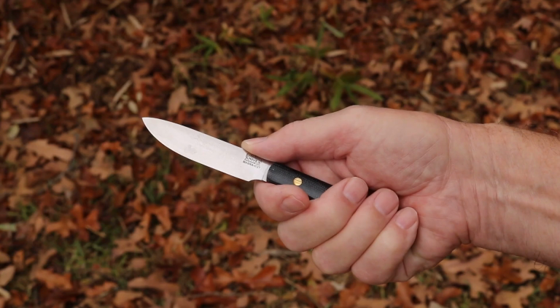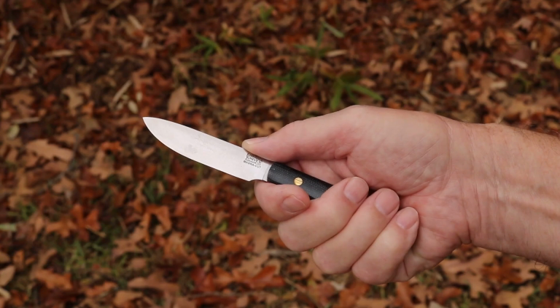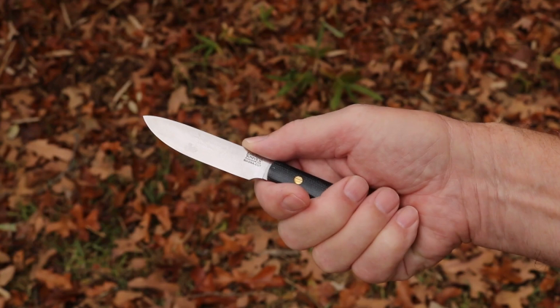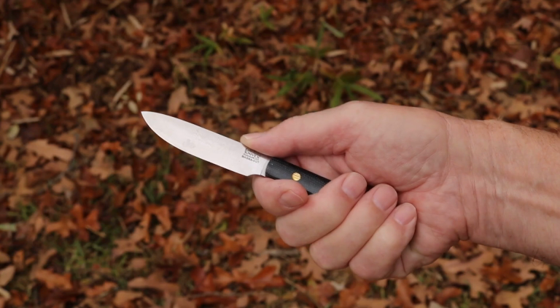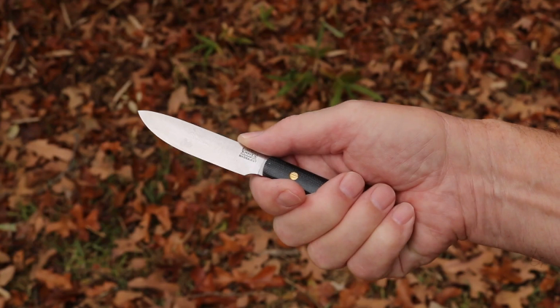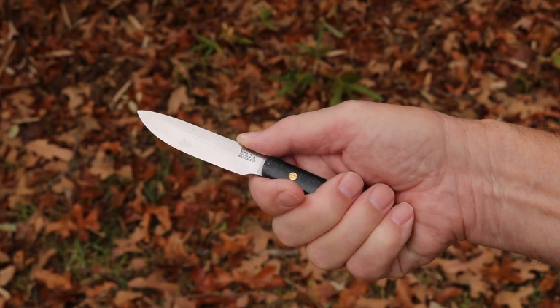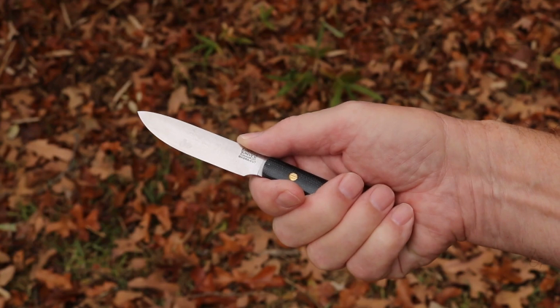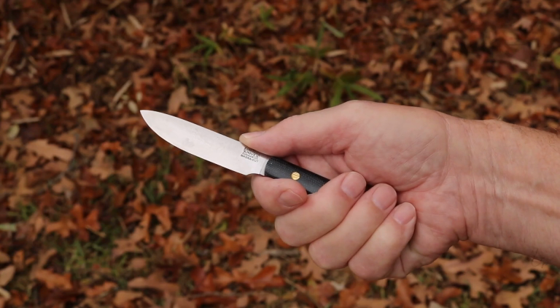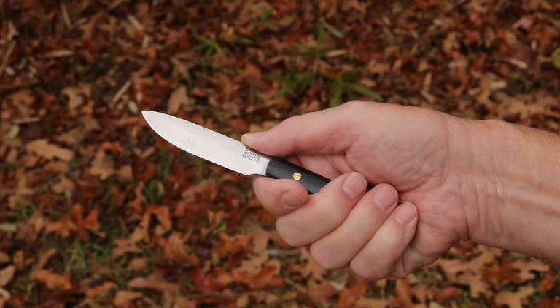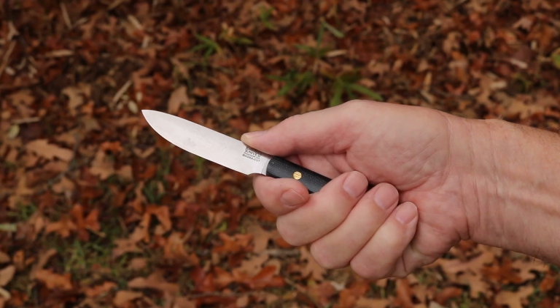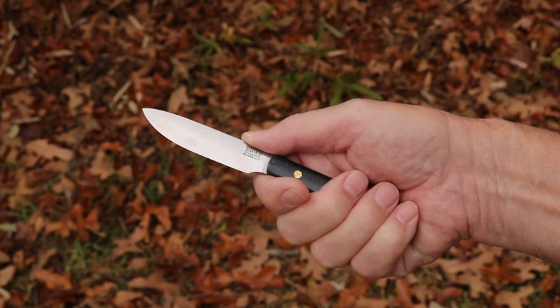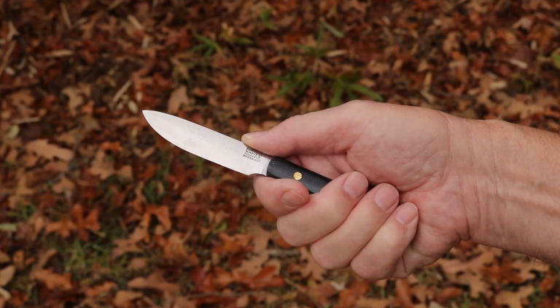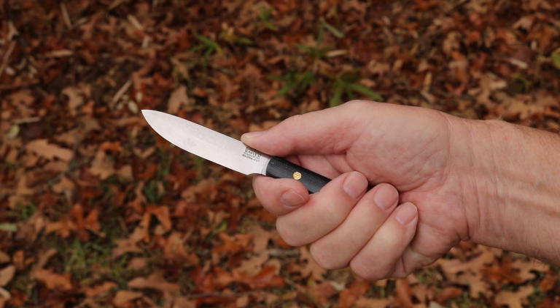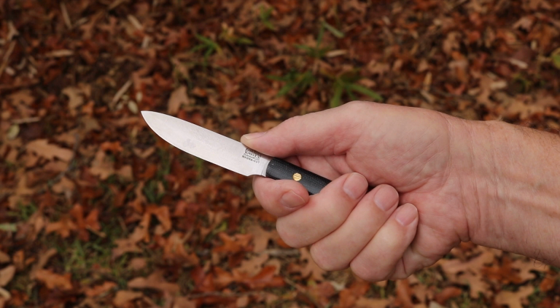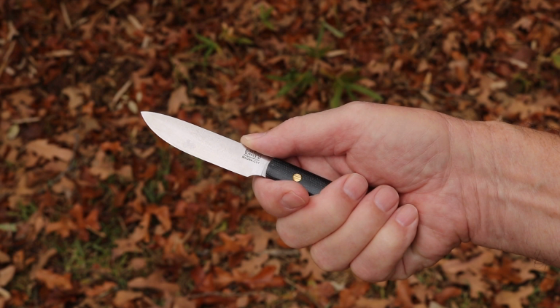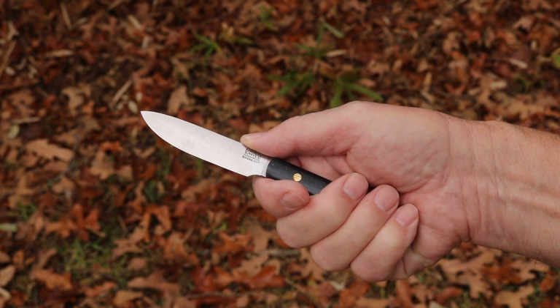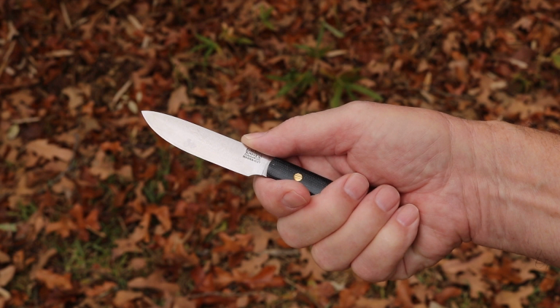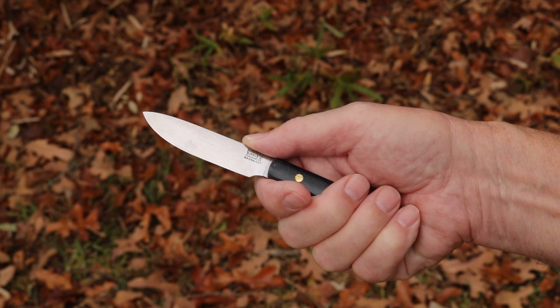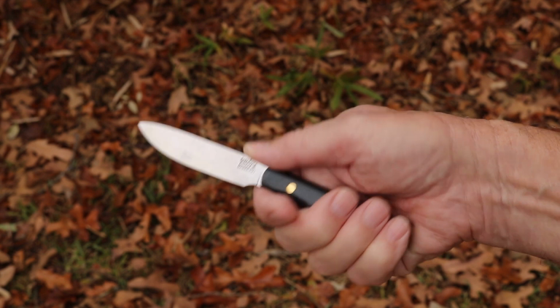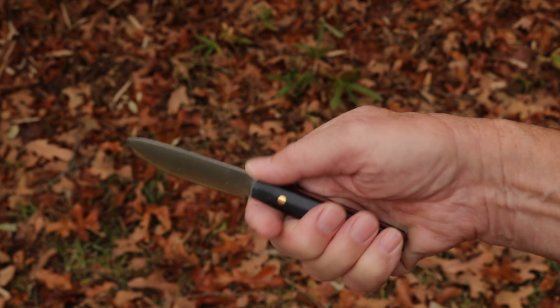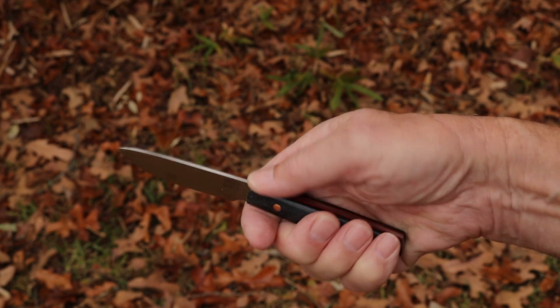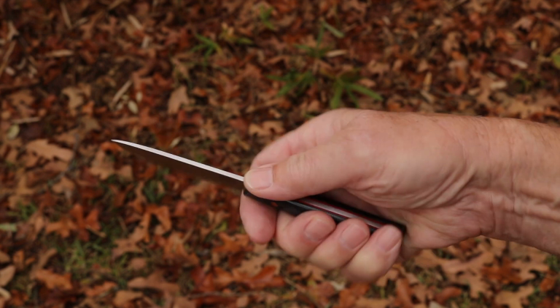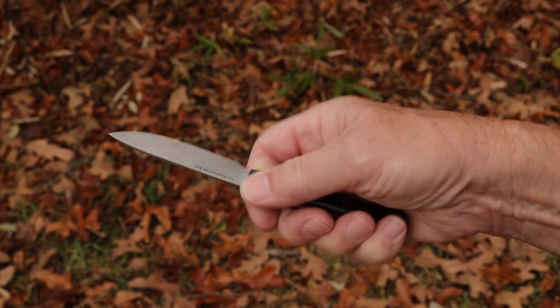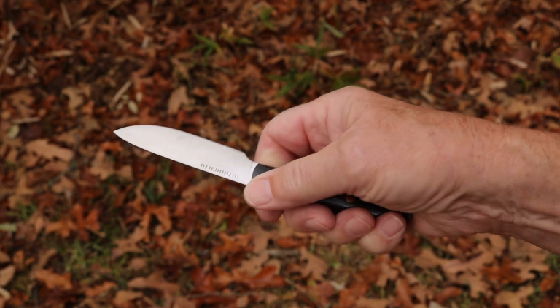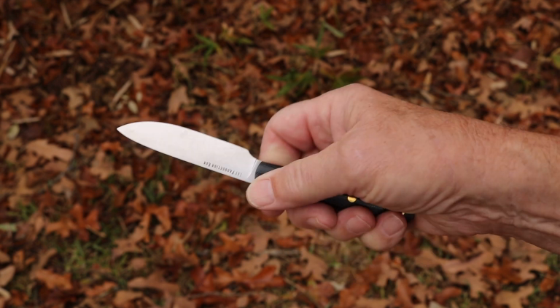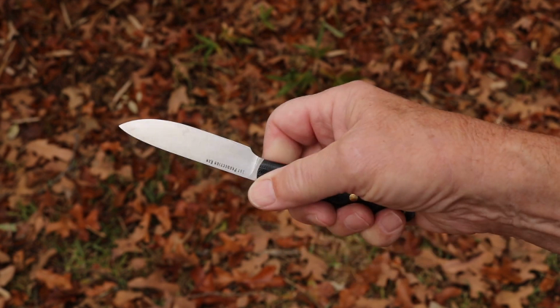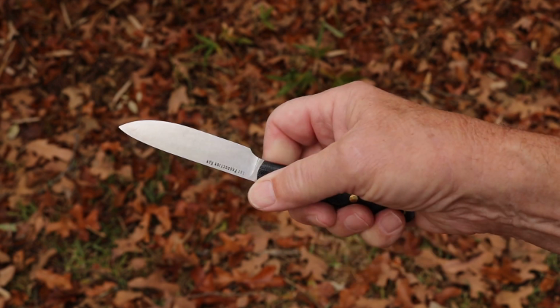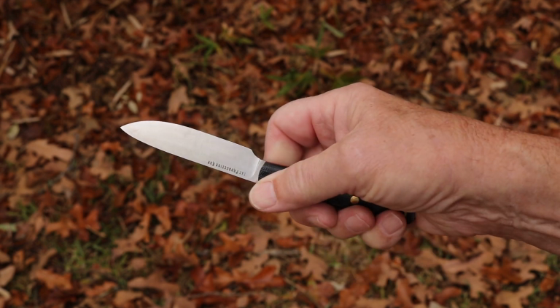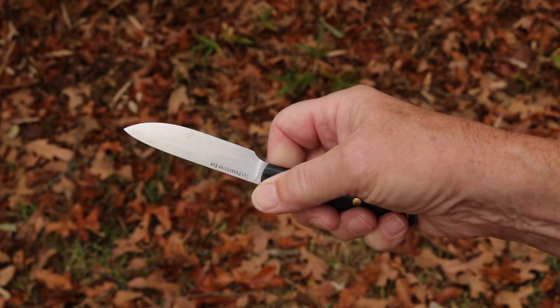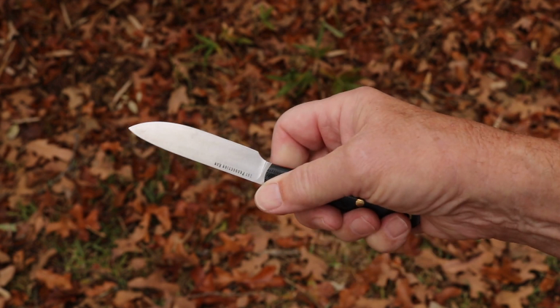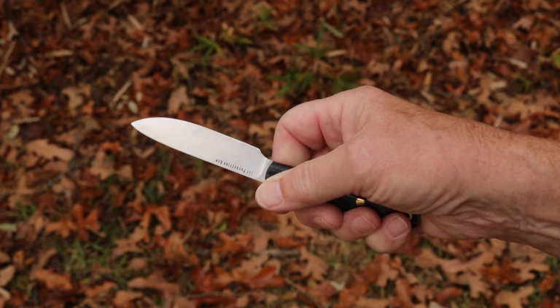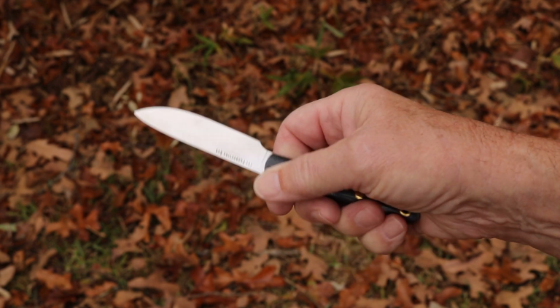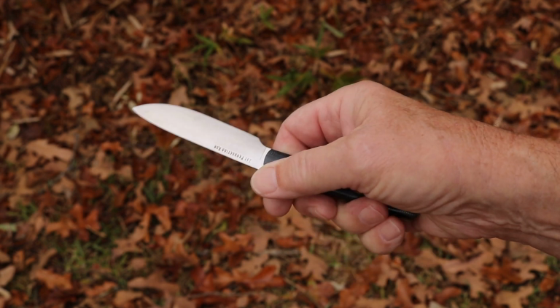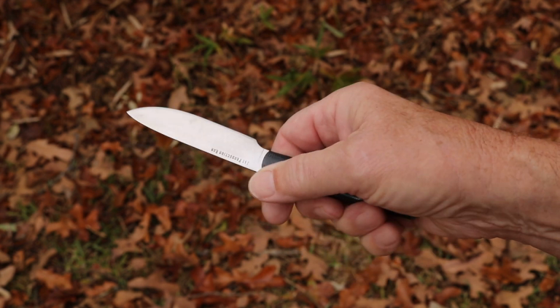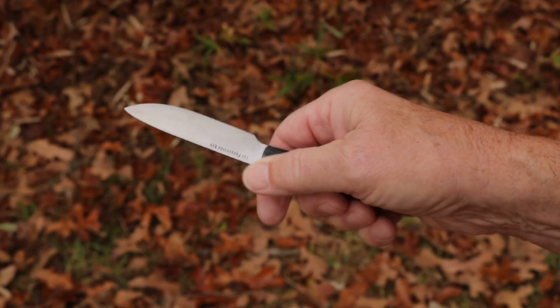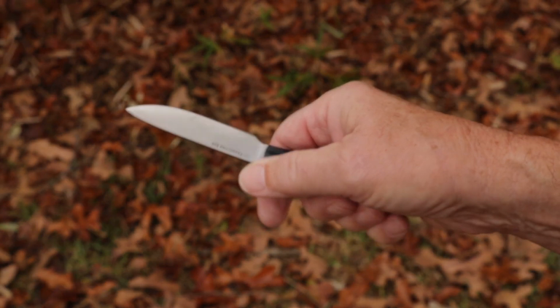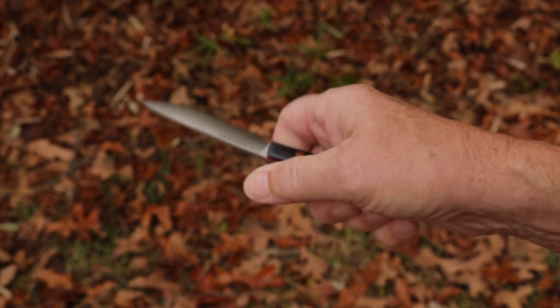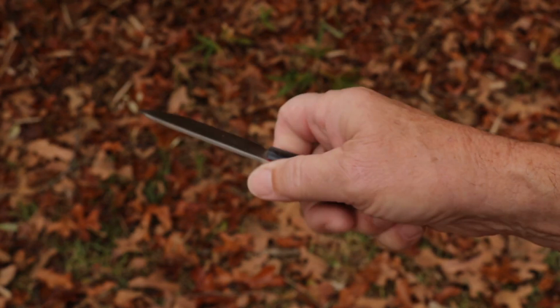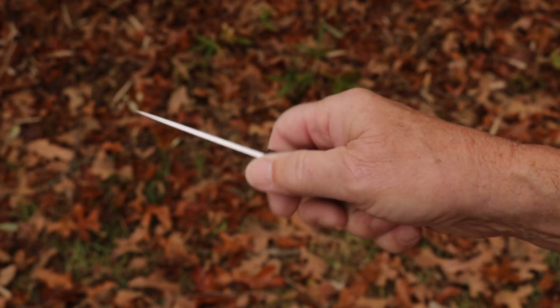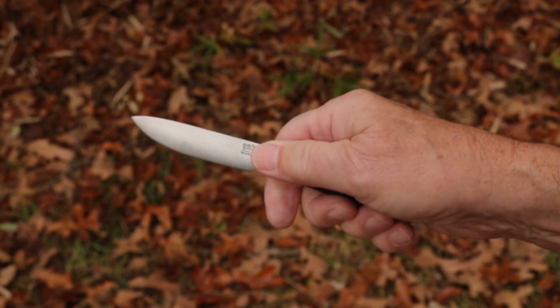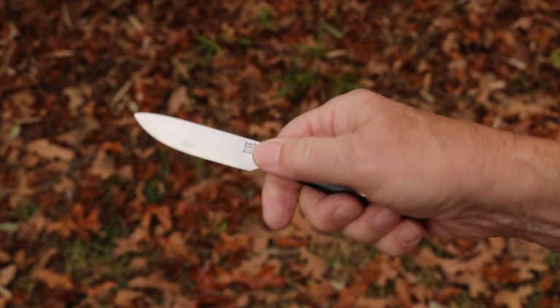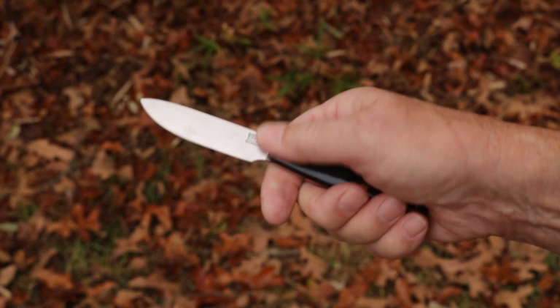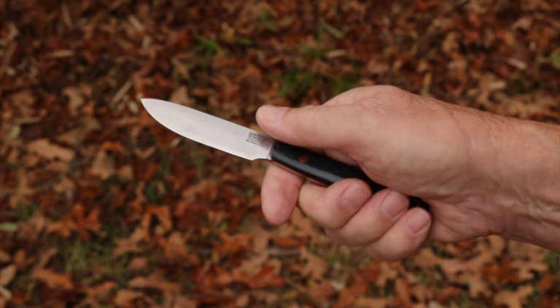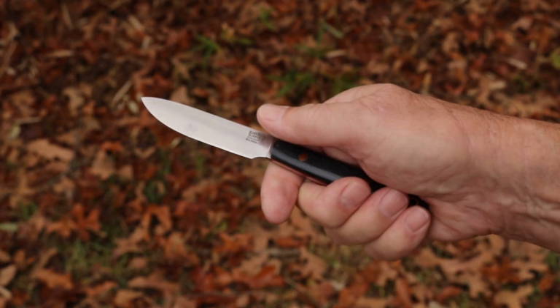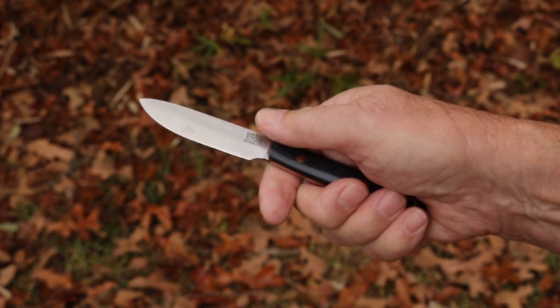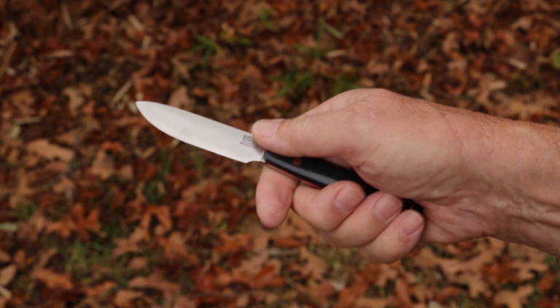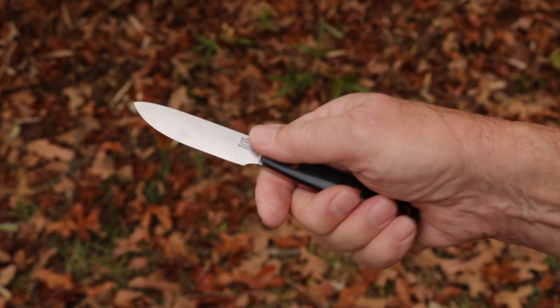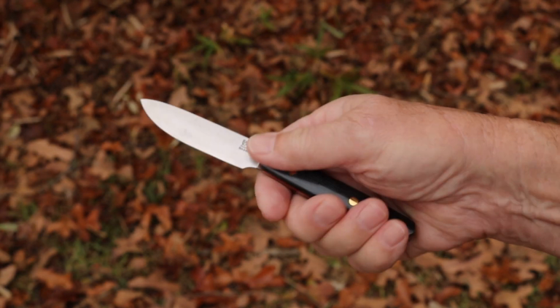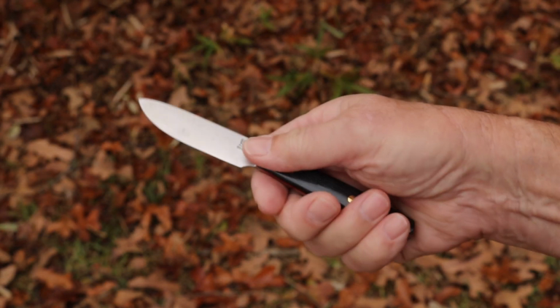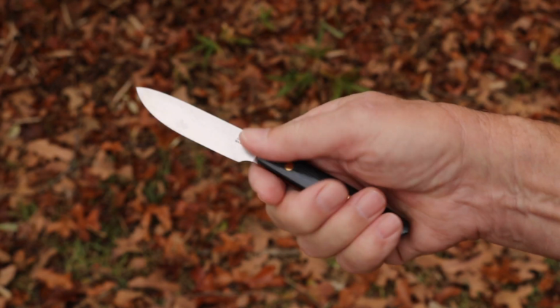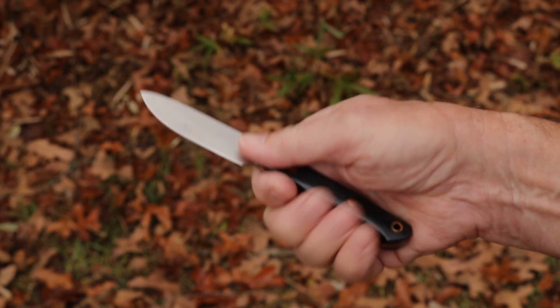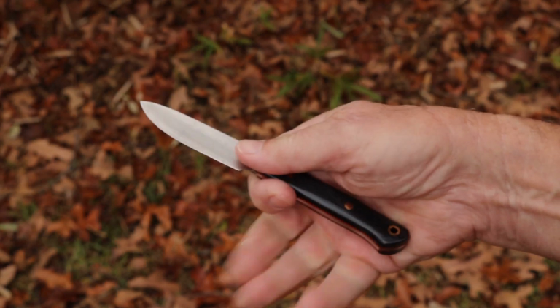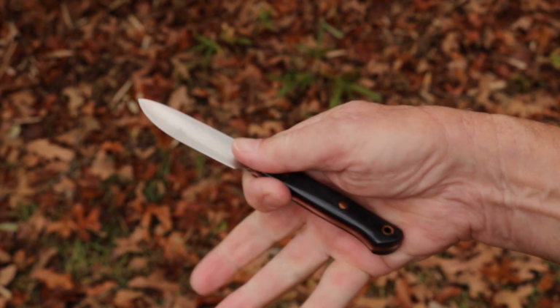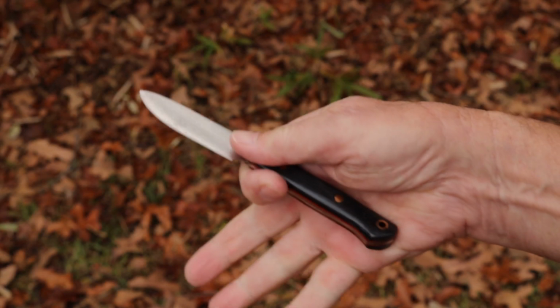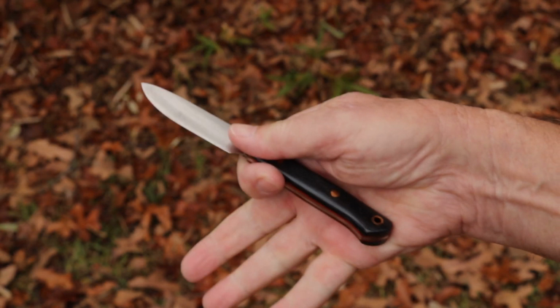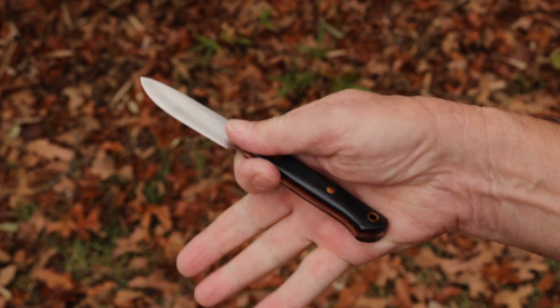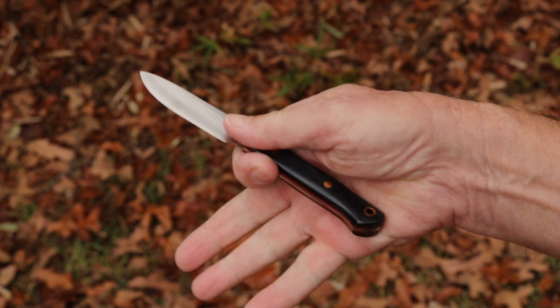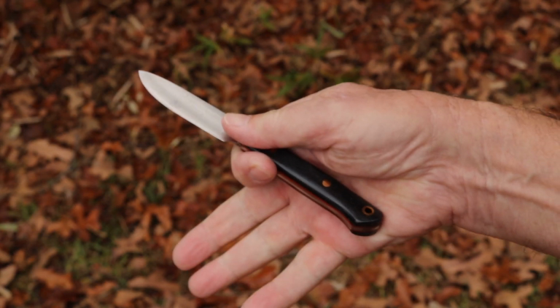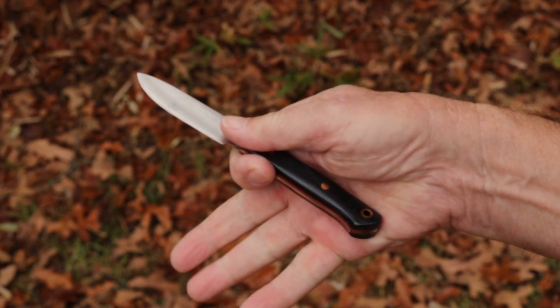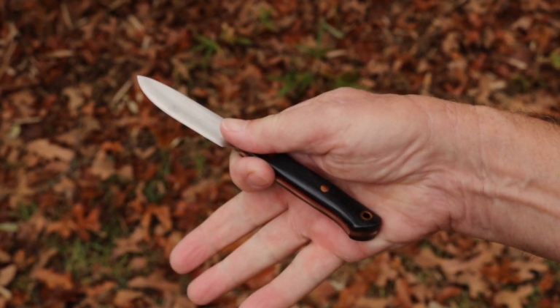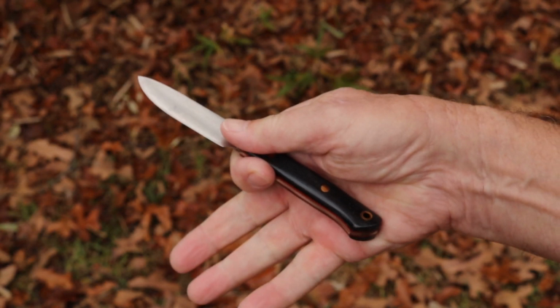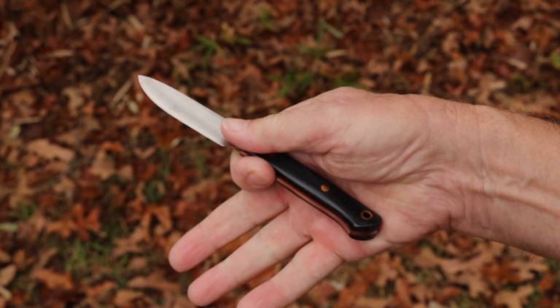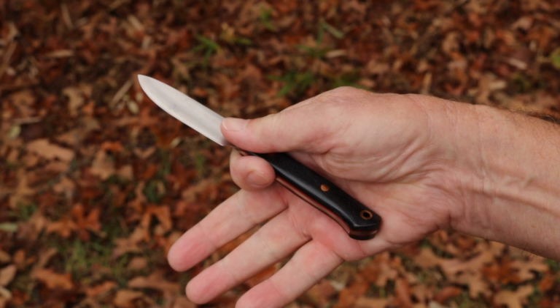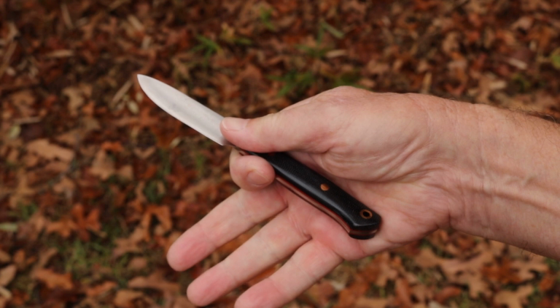This is the Little Creek 2, and this is how it handles in my large hands.